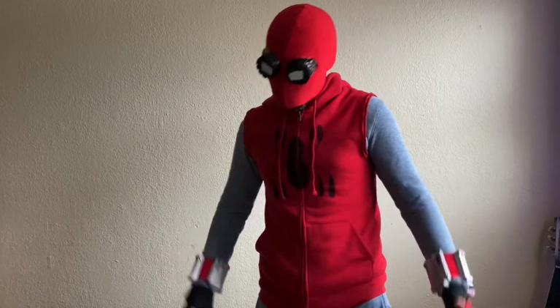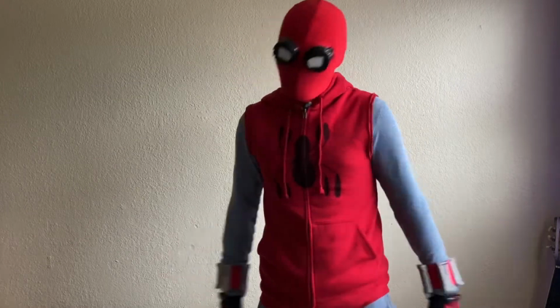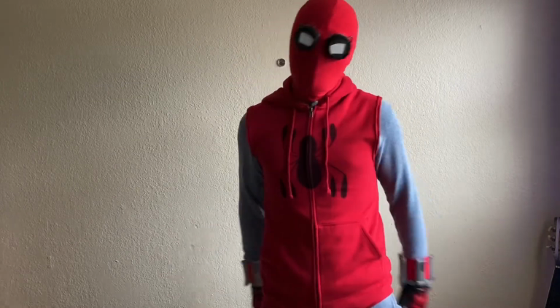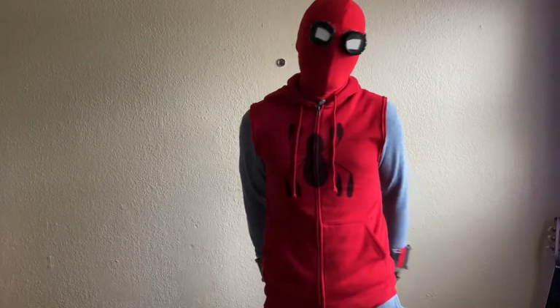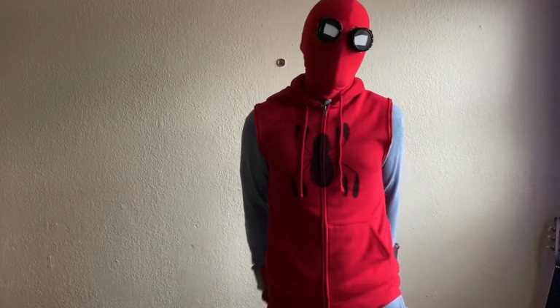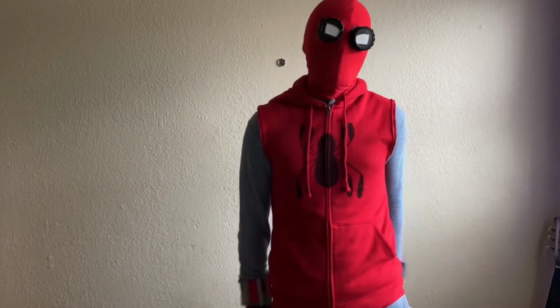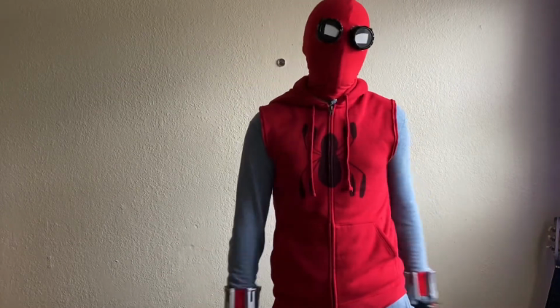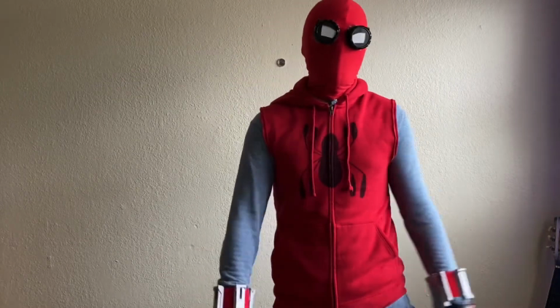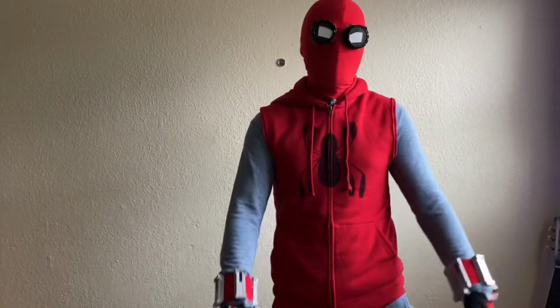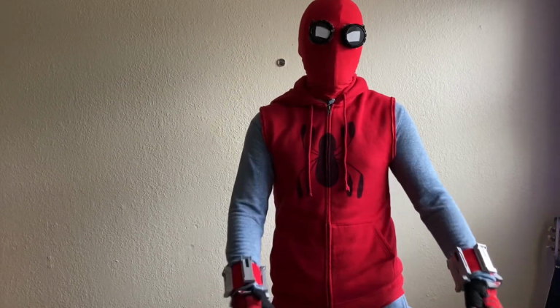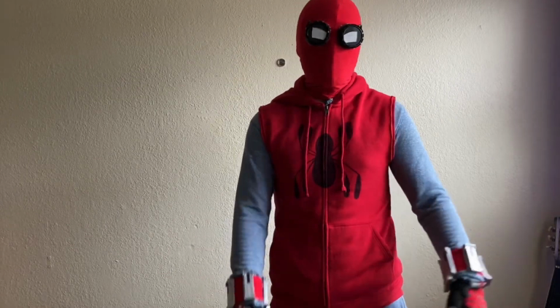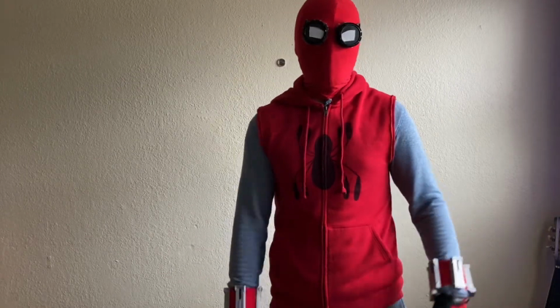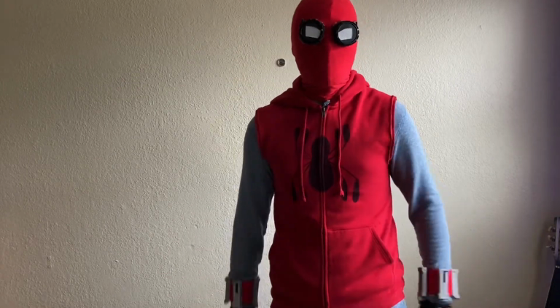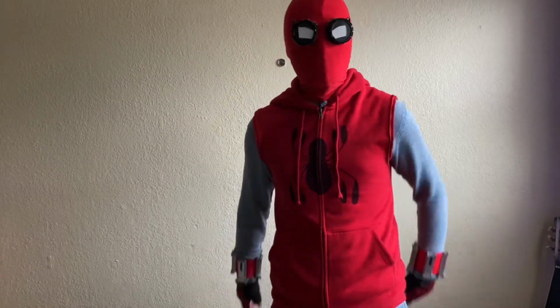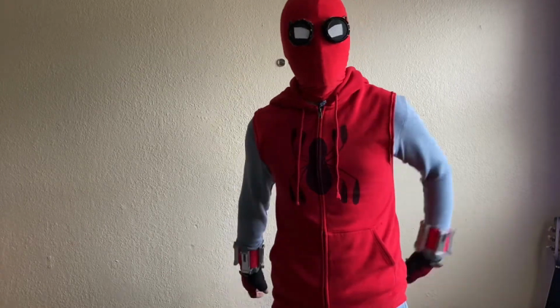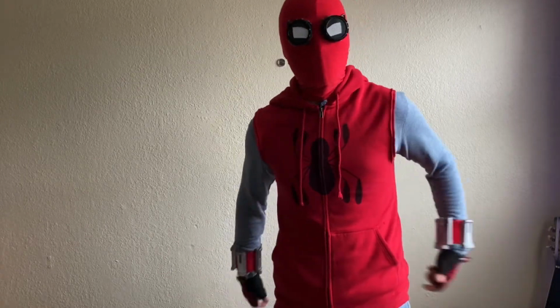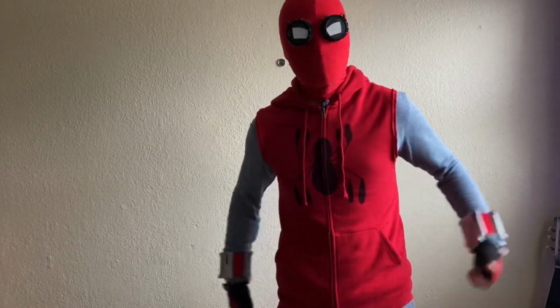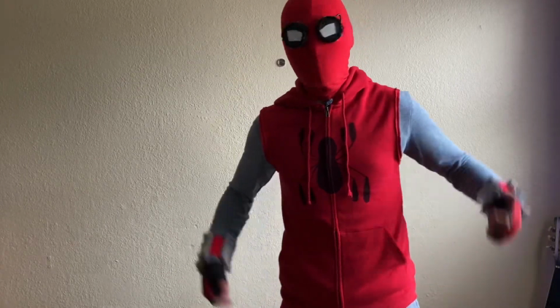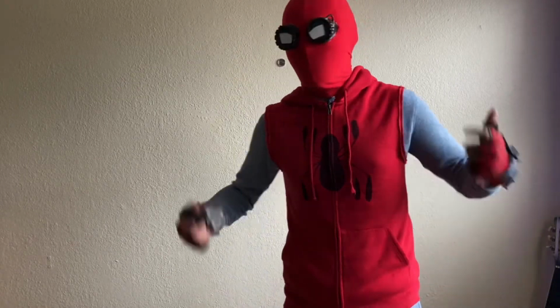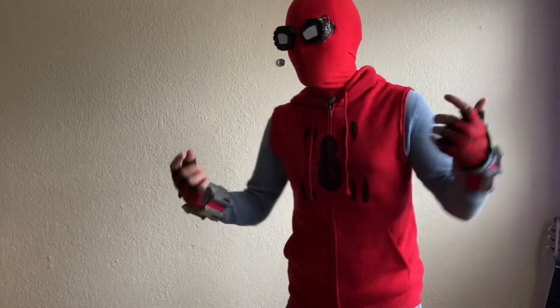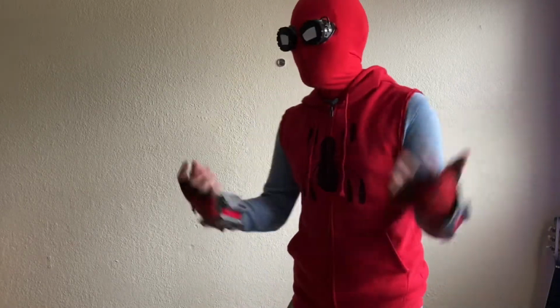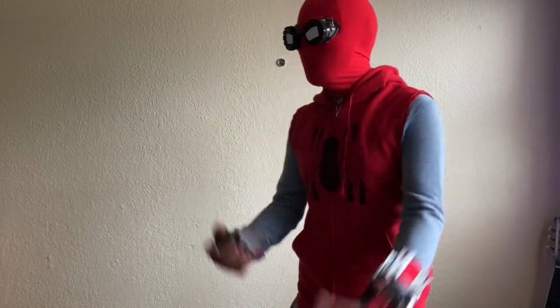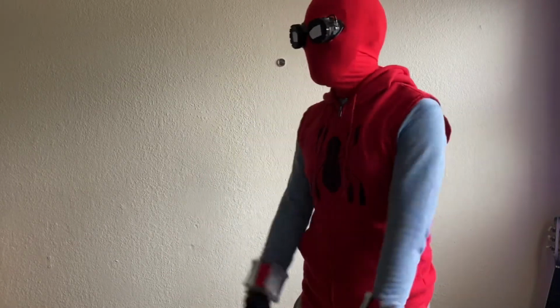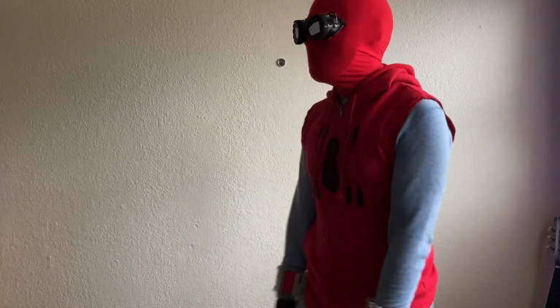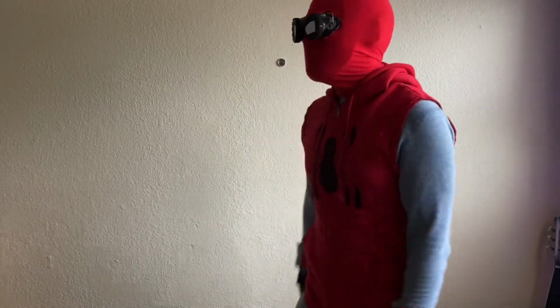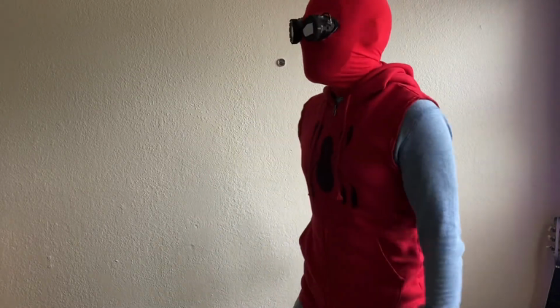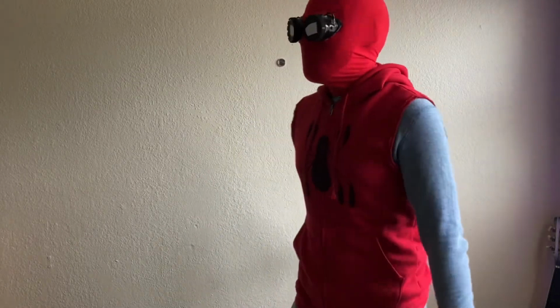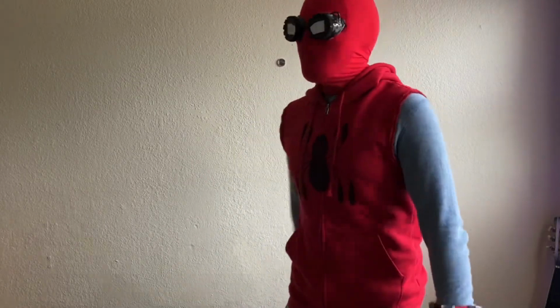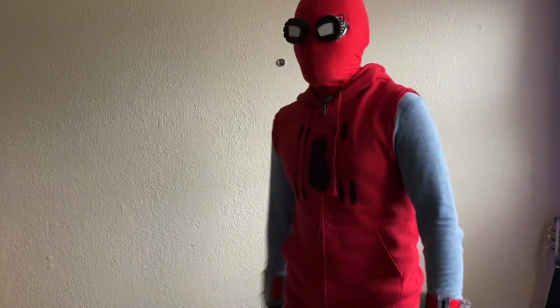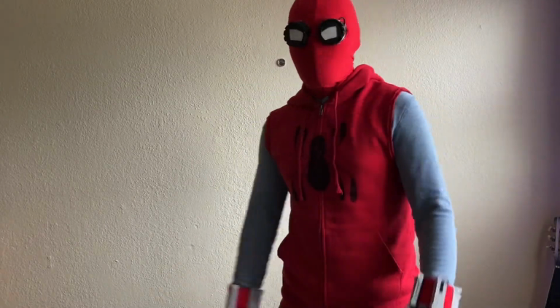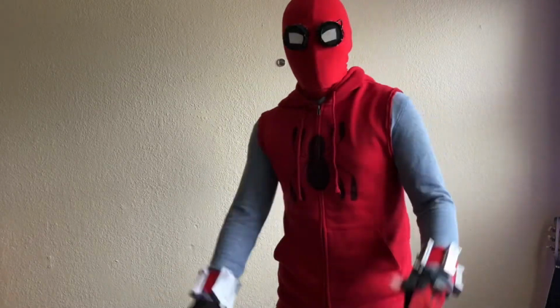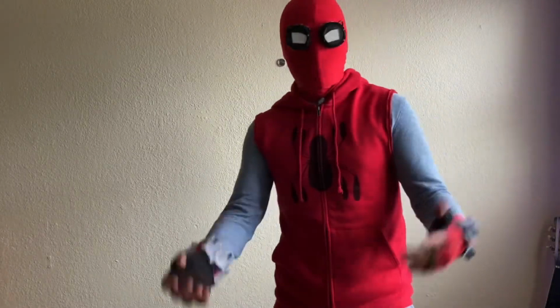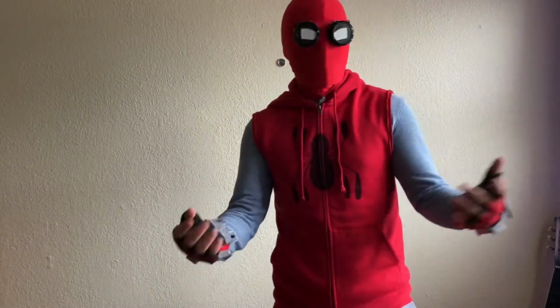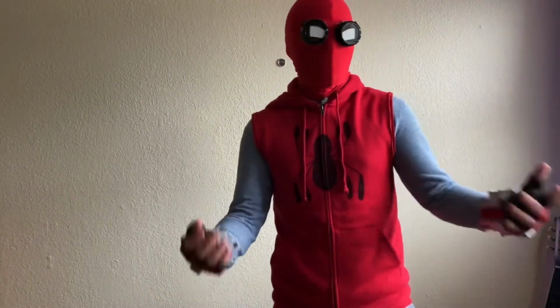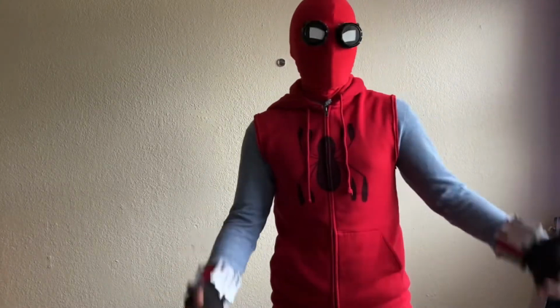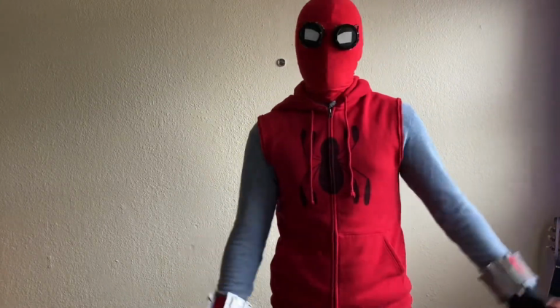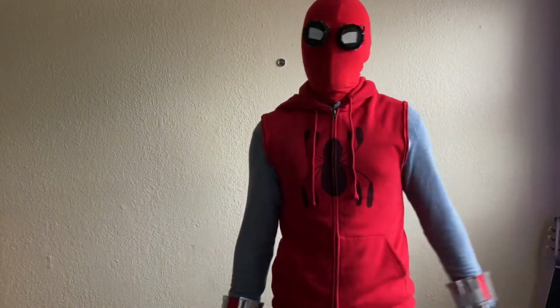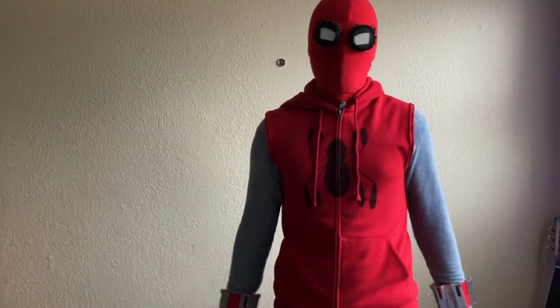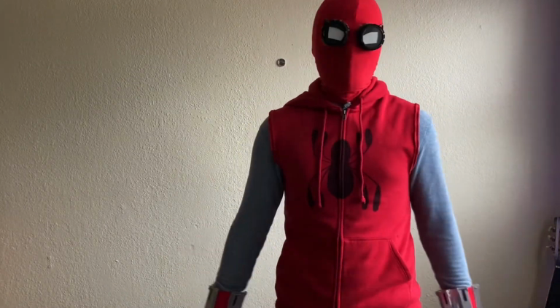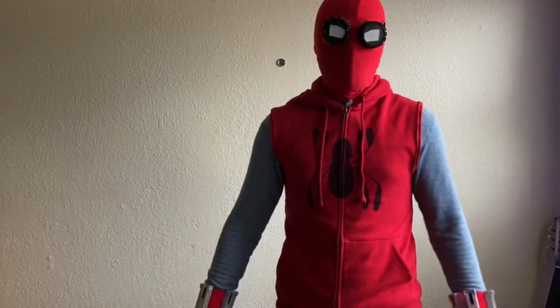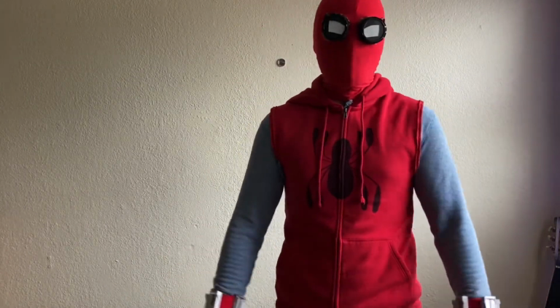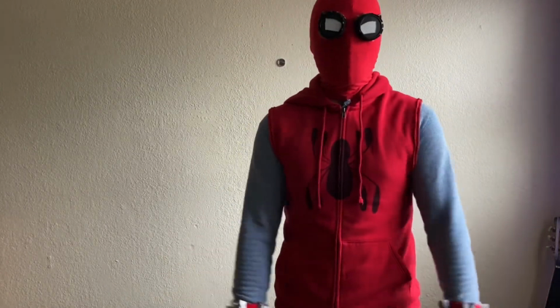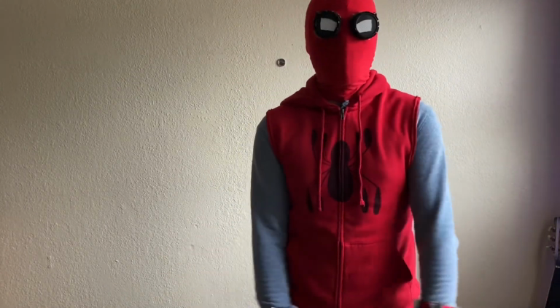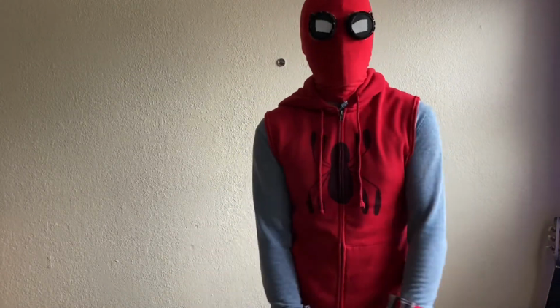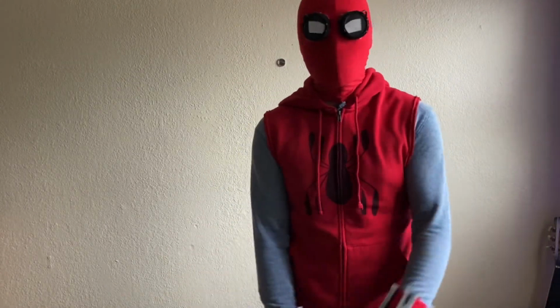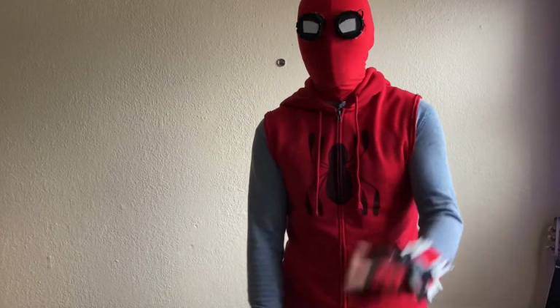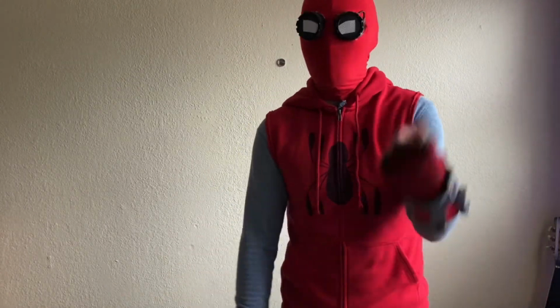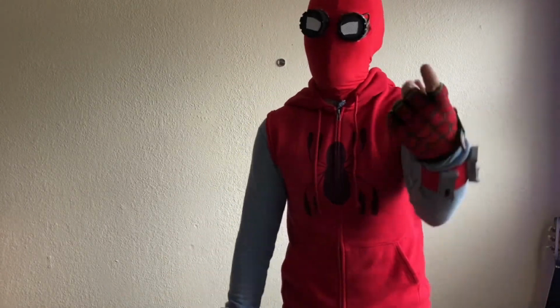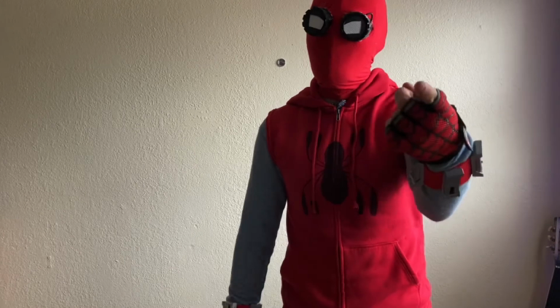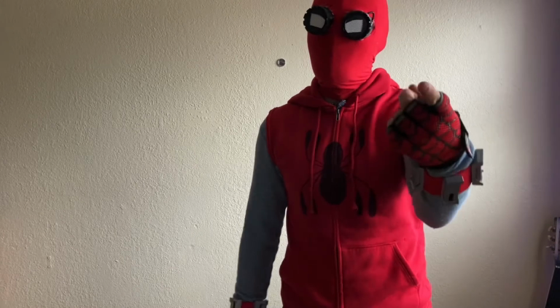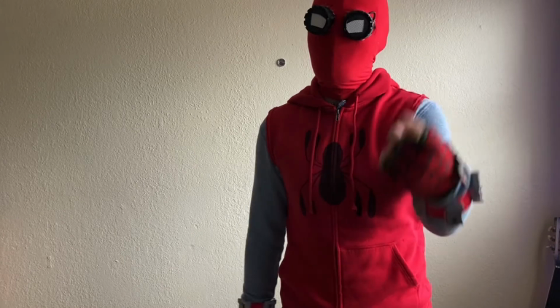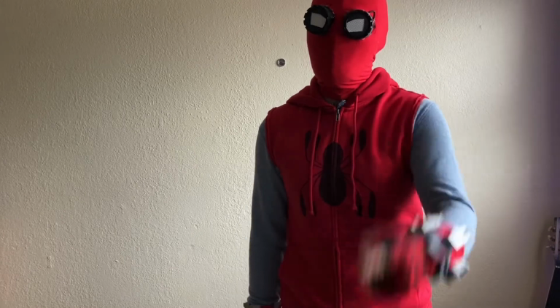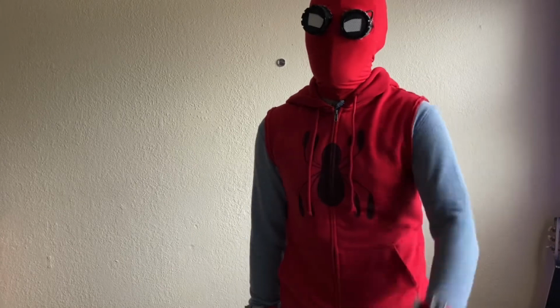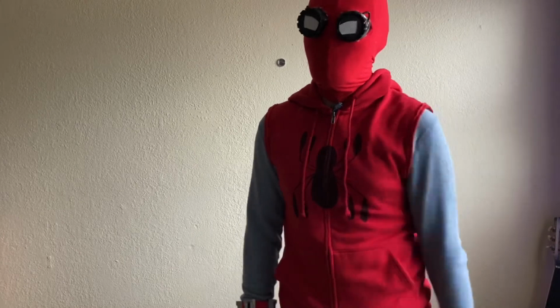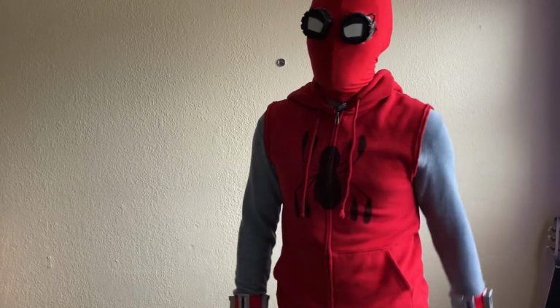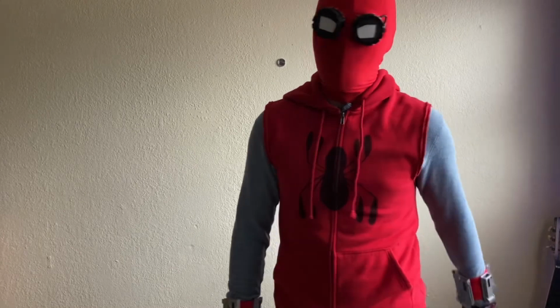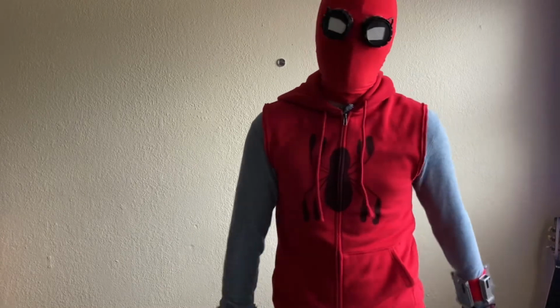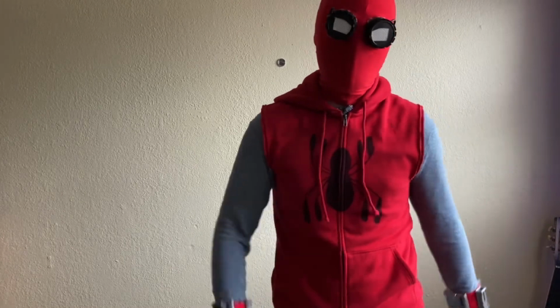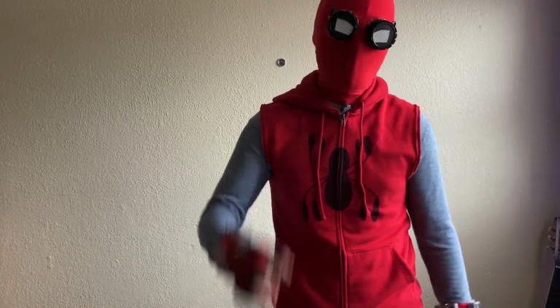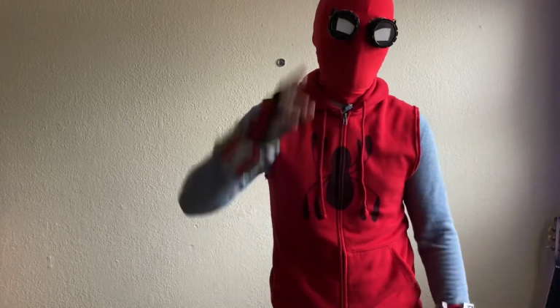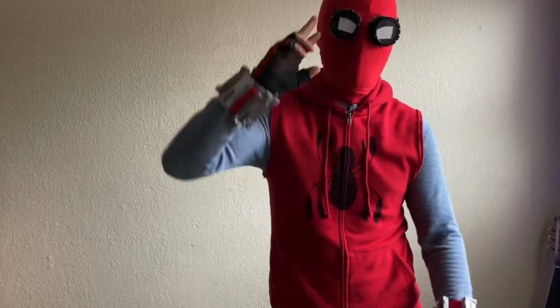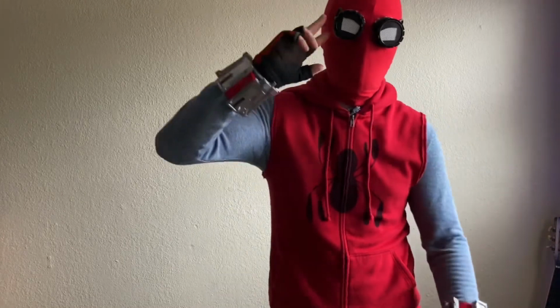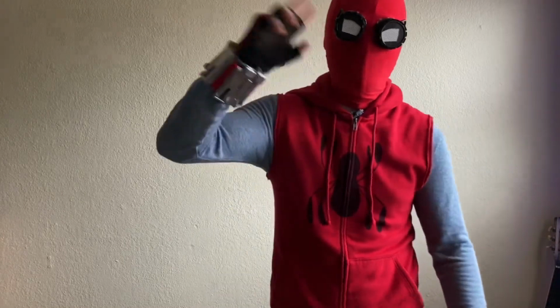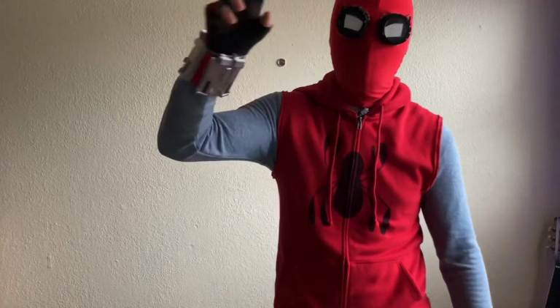That's really all I have to say on the suit. If you guys like it, make sure you like, comment, subscribe, and I'll see you all in the next one. Peace out.